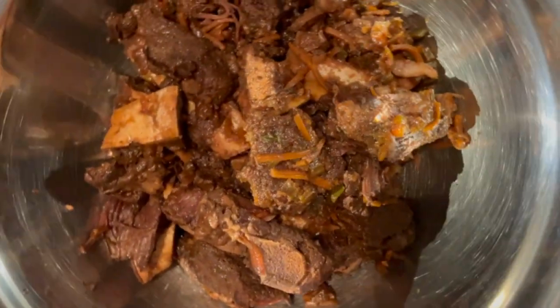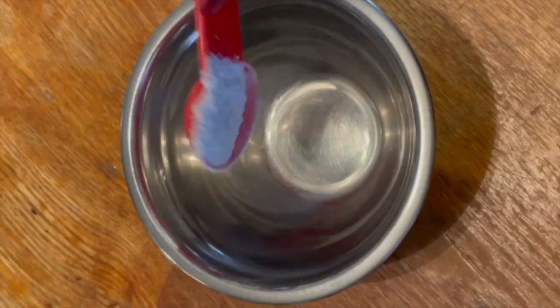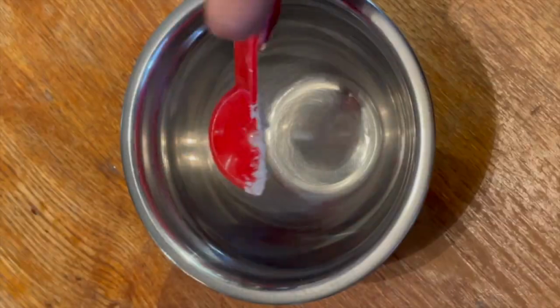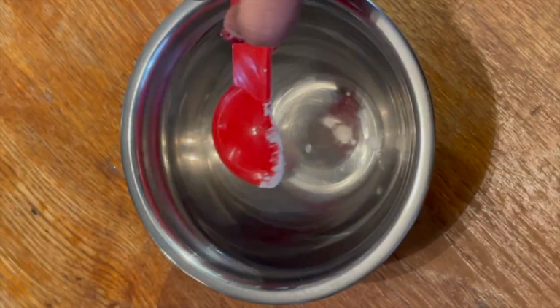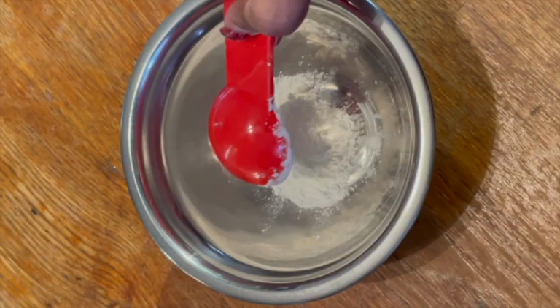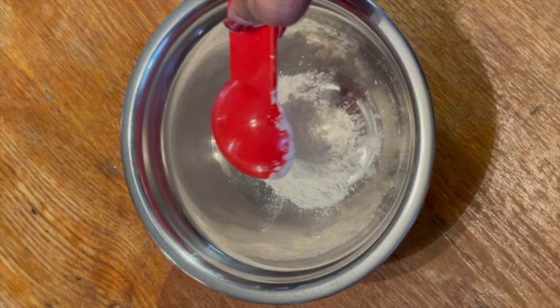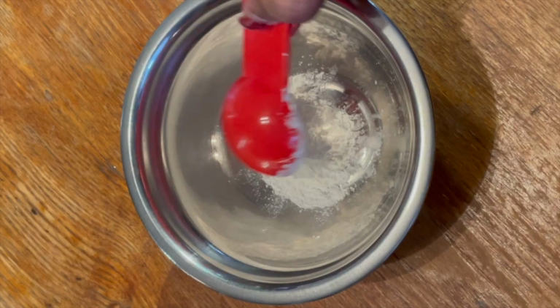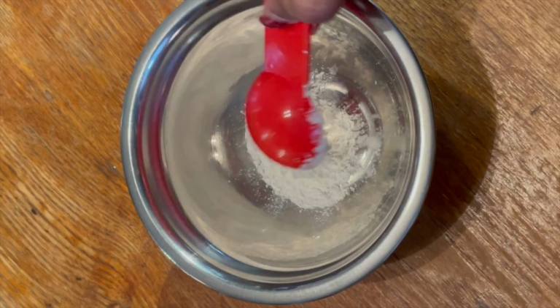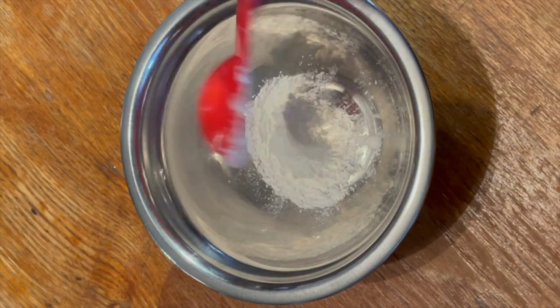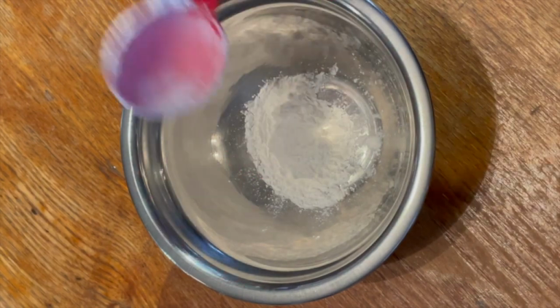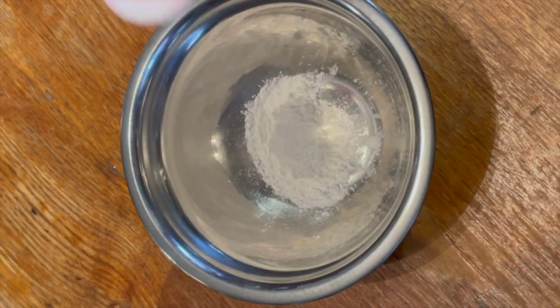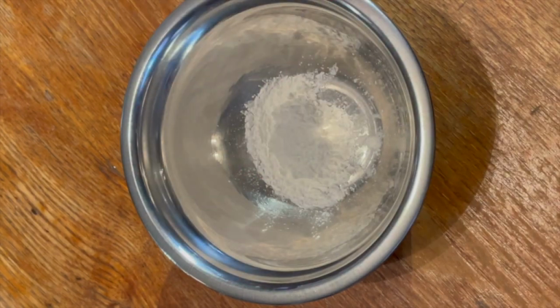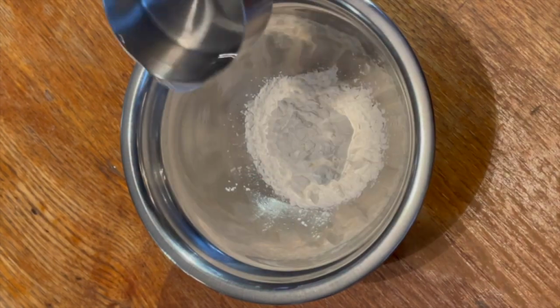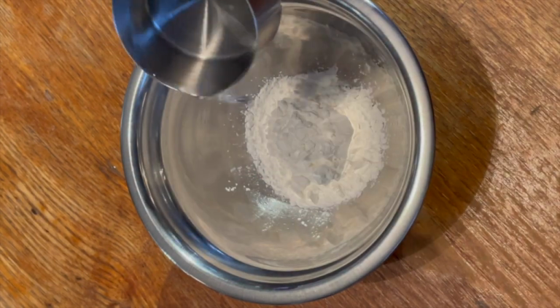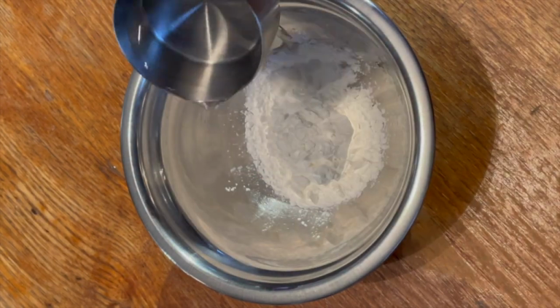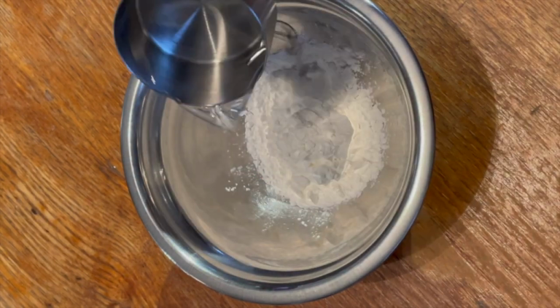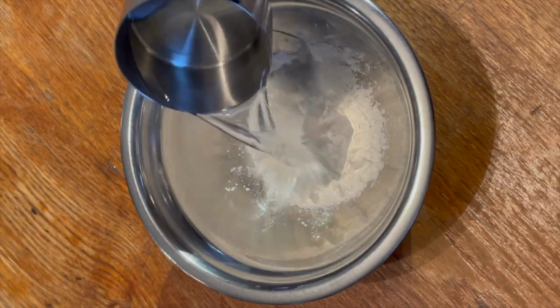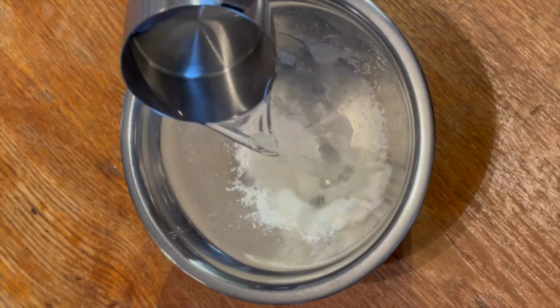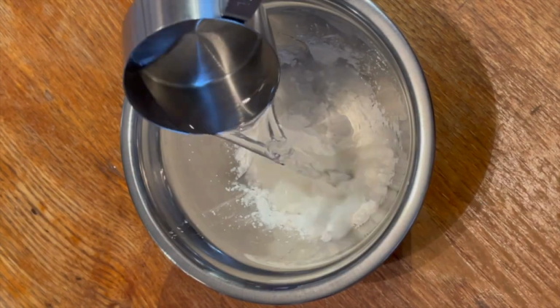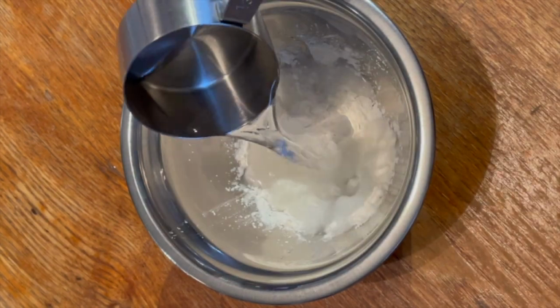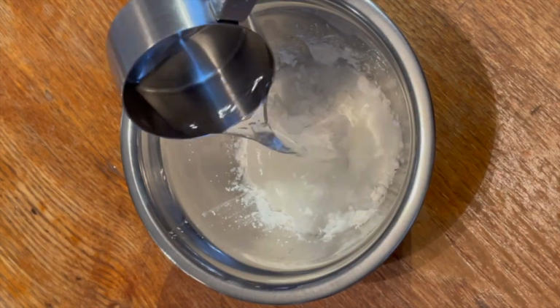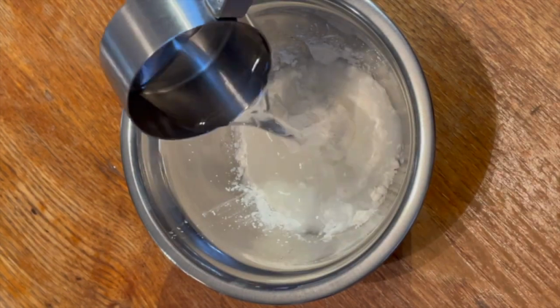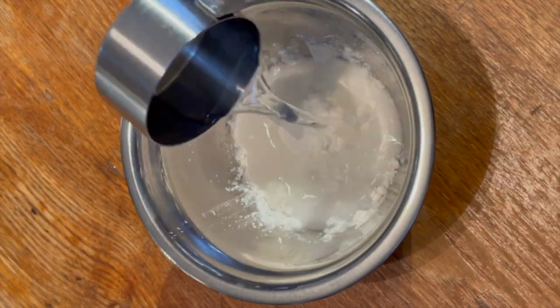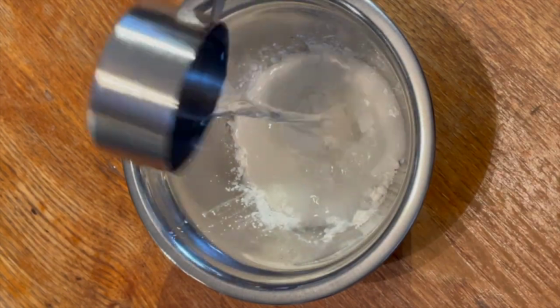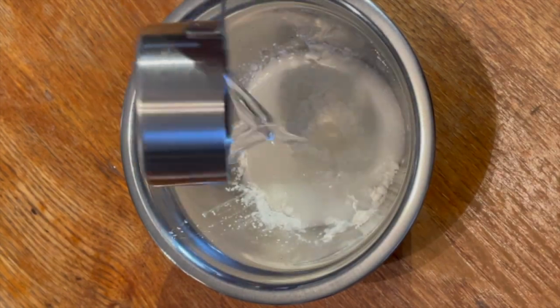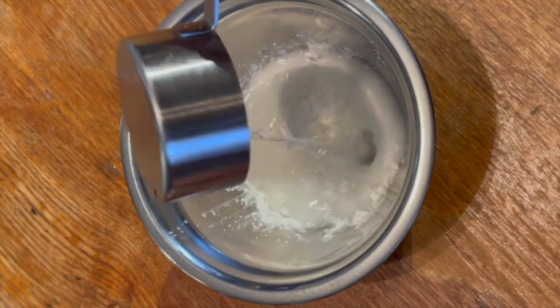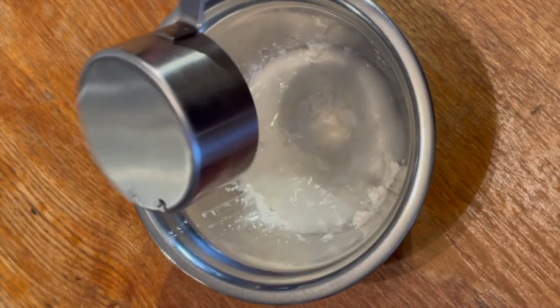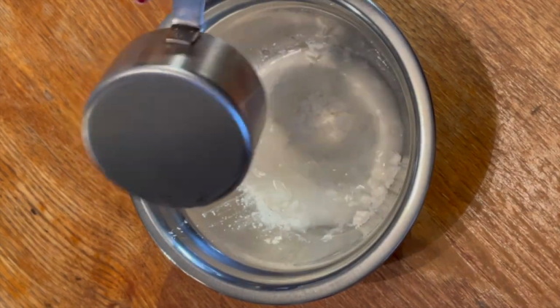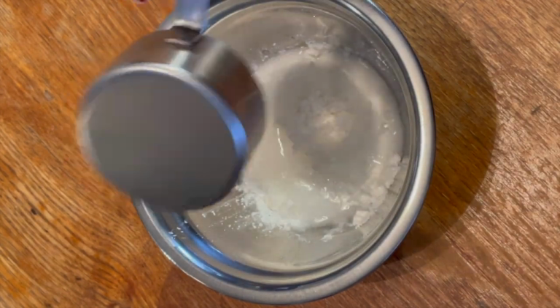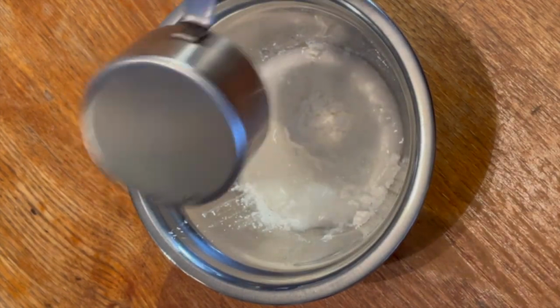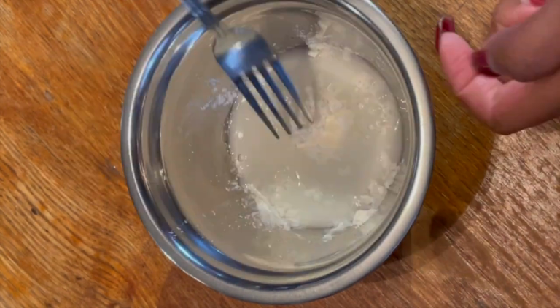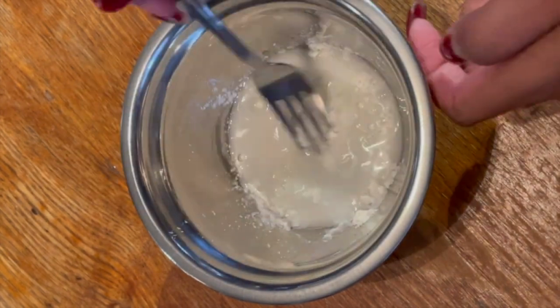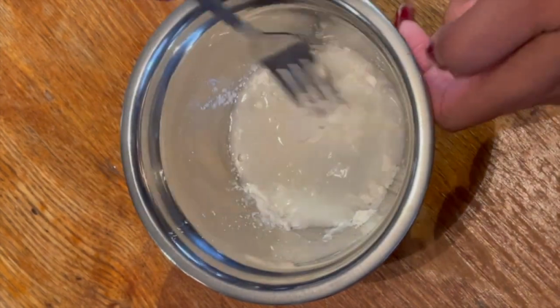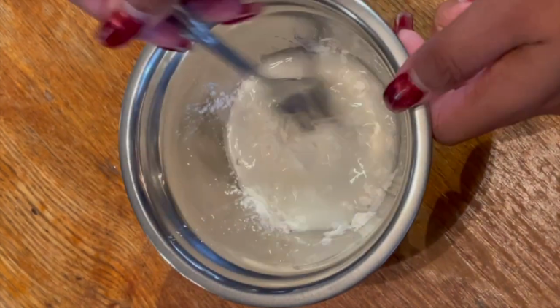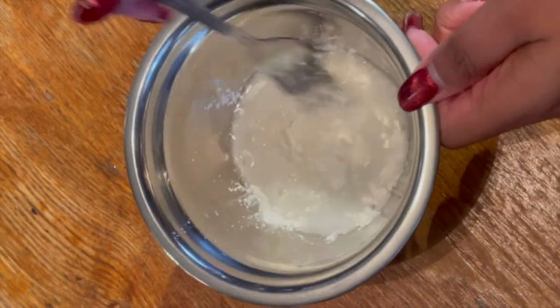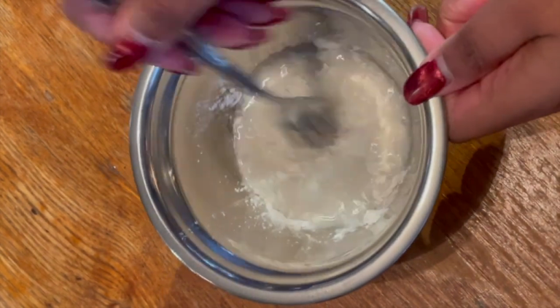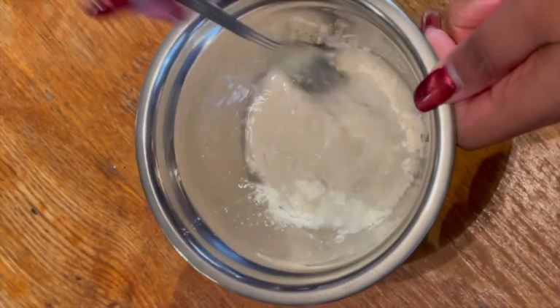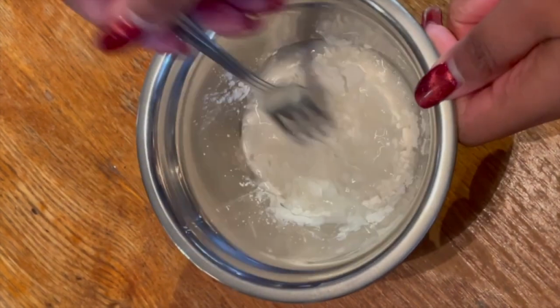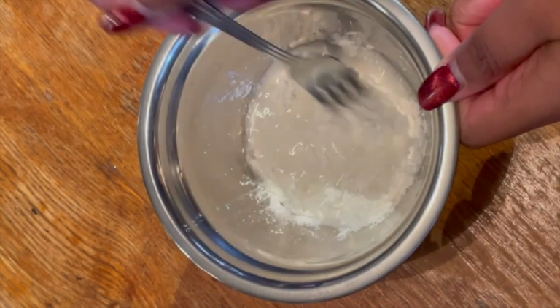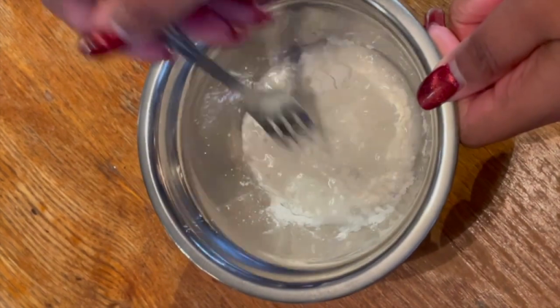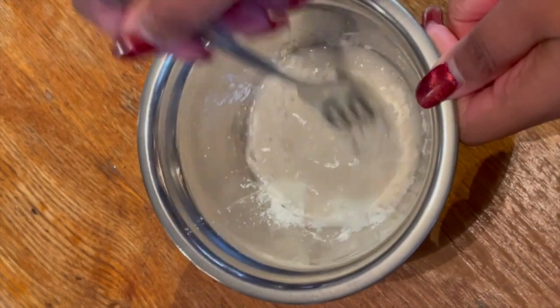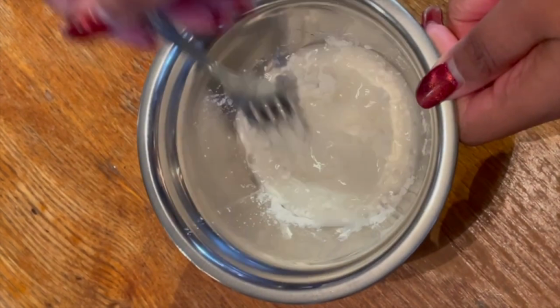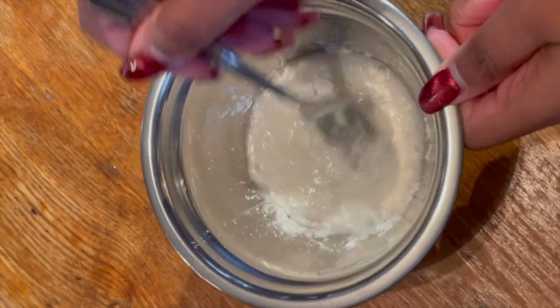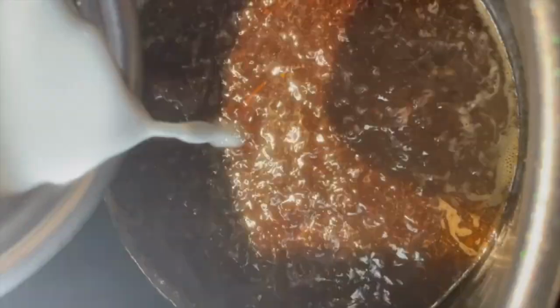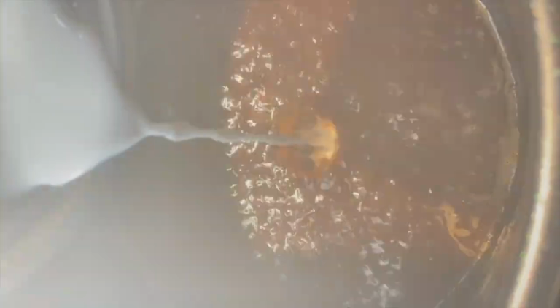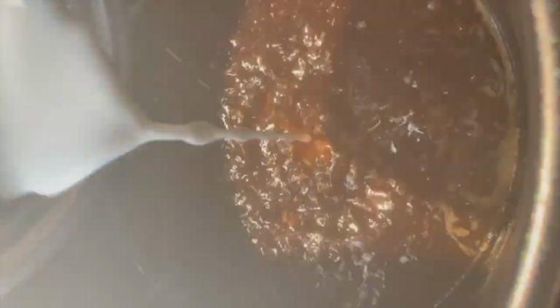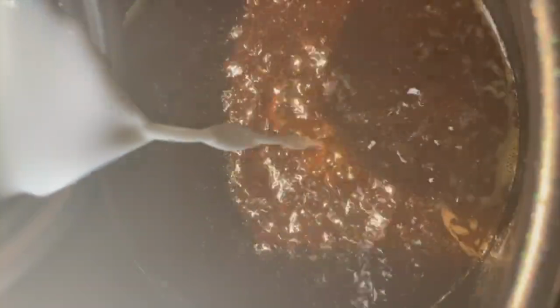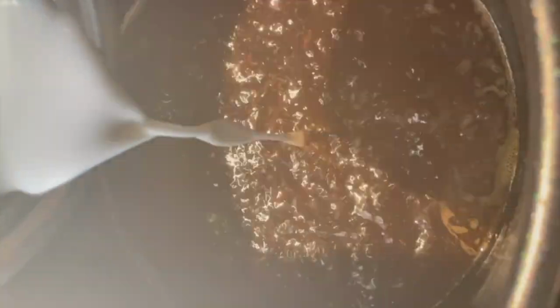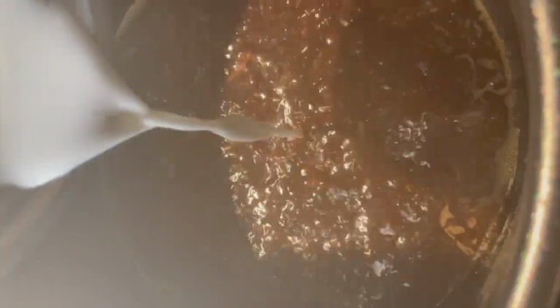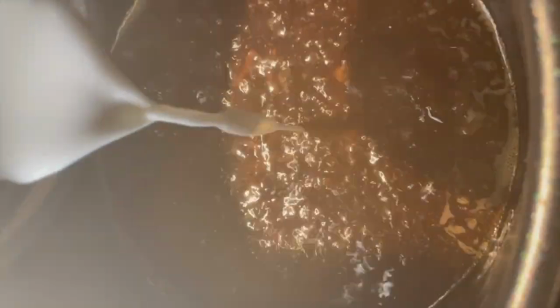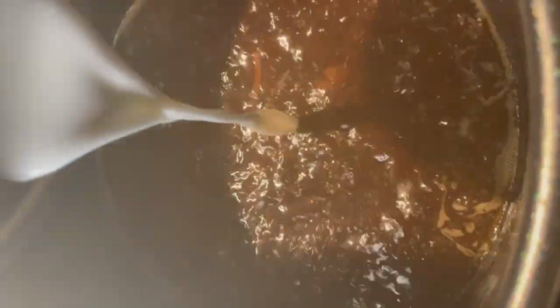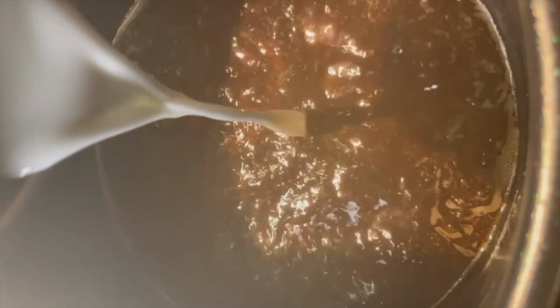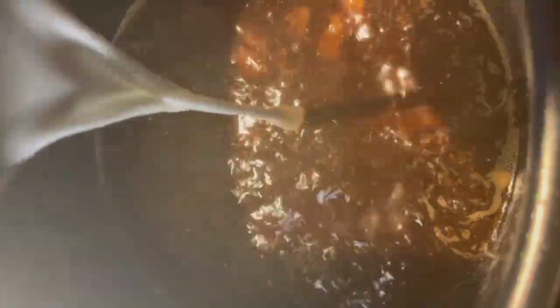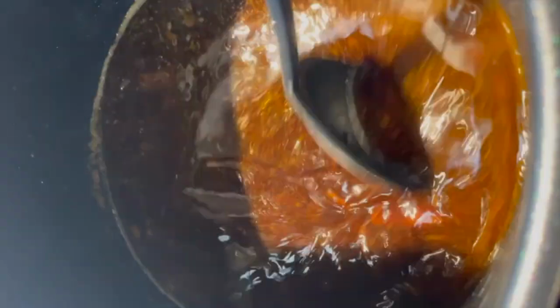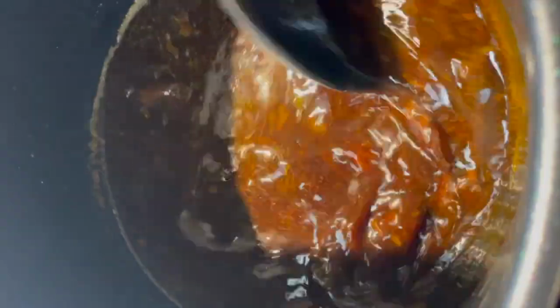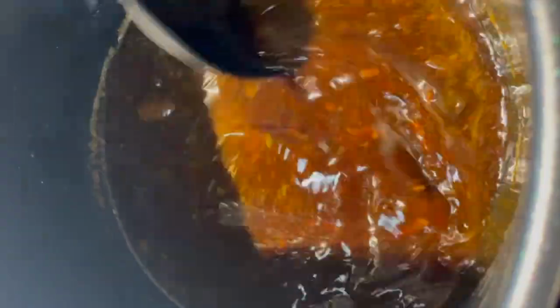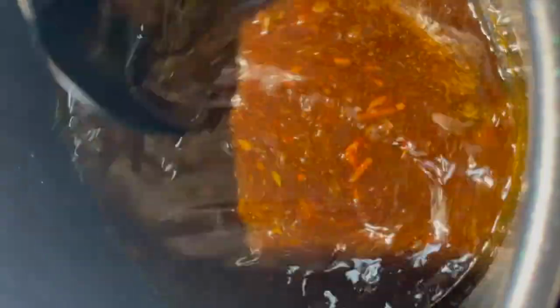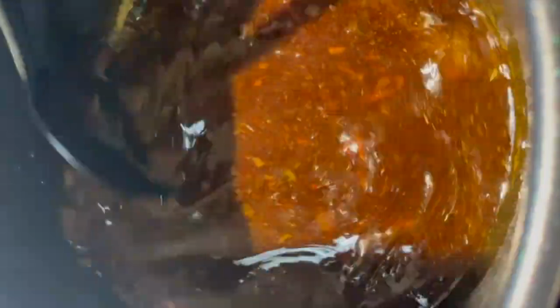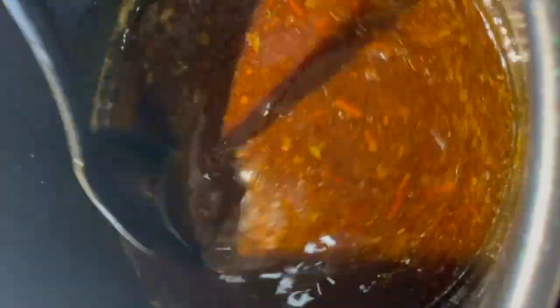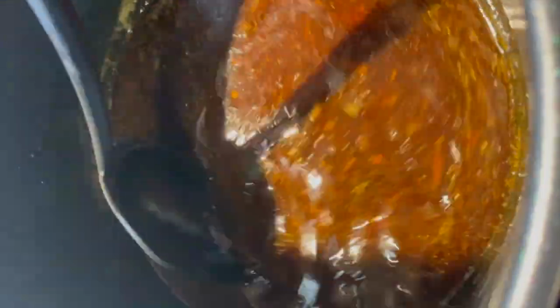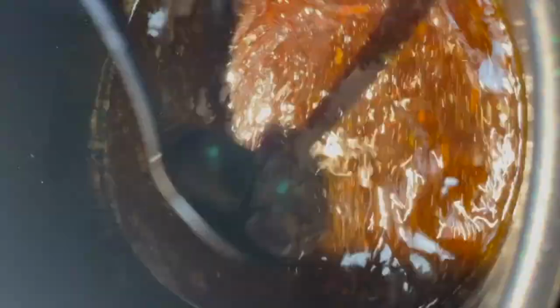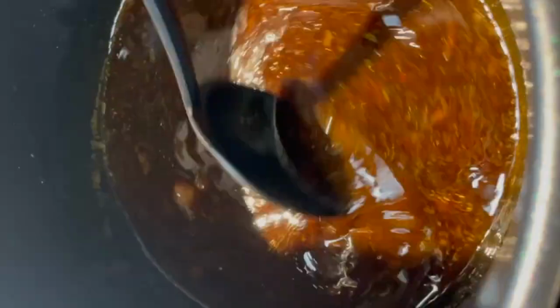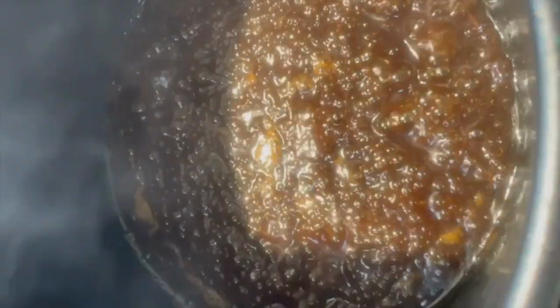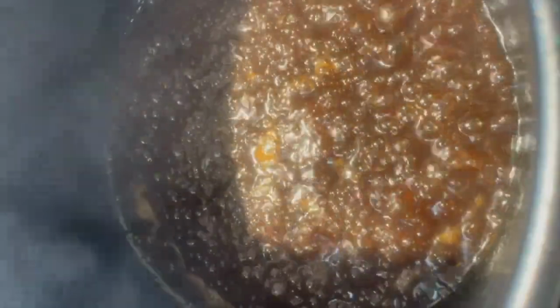In a small bowl, I added two tablespoons of cornstarch and four tablespoons of cold water. Mix it together and then add it to the pot to thicken the gravy.